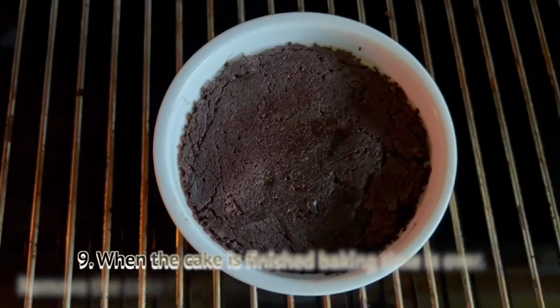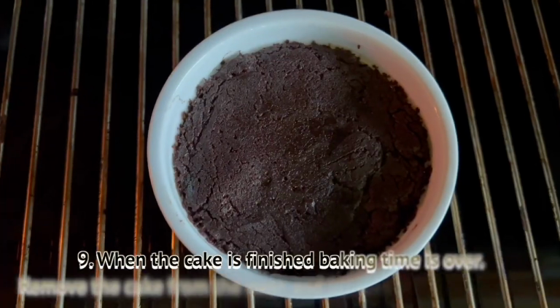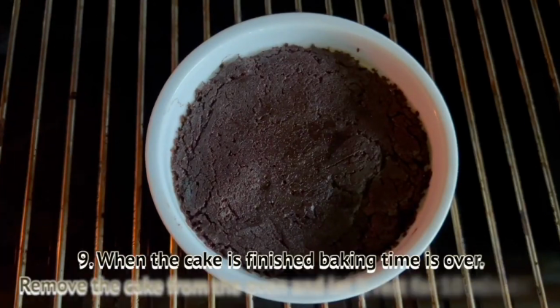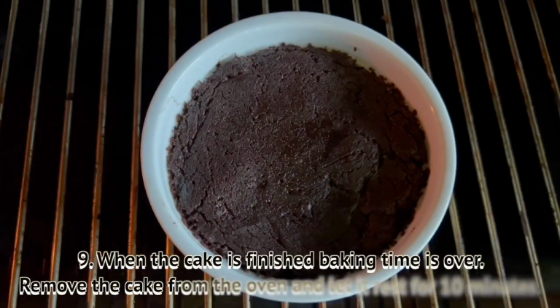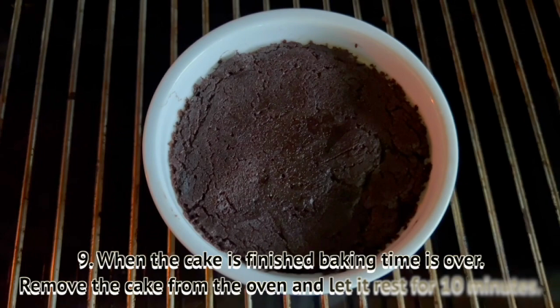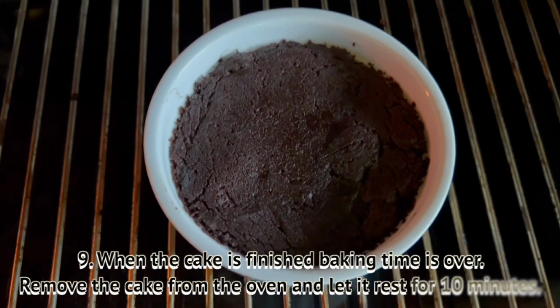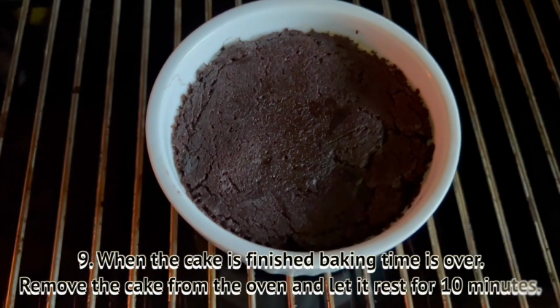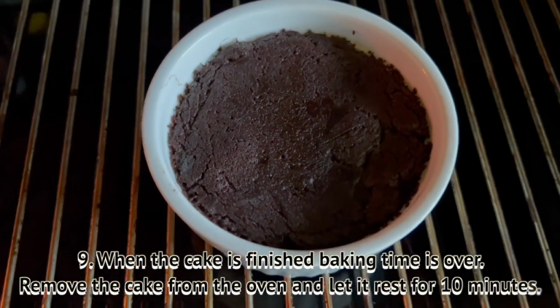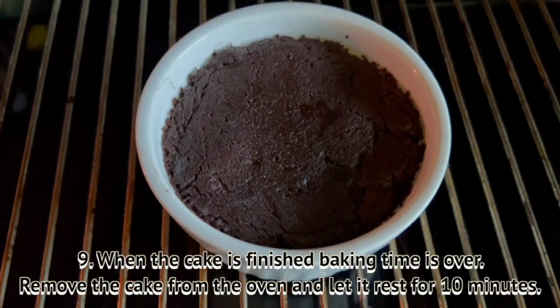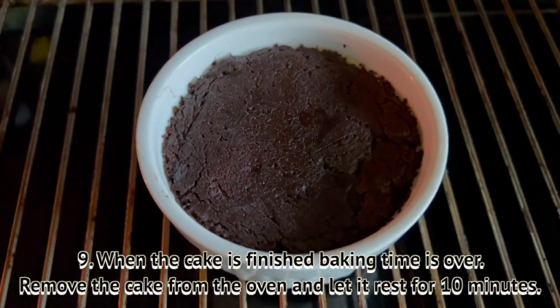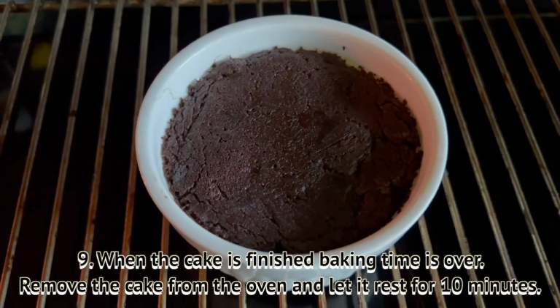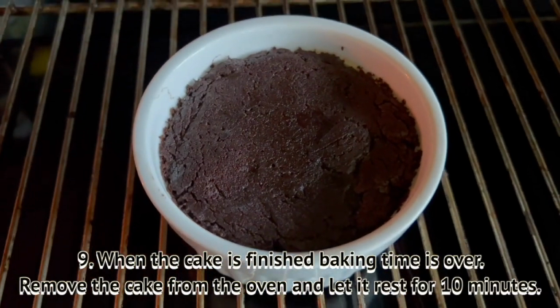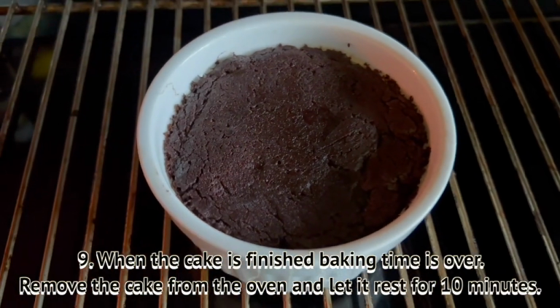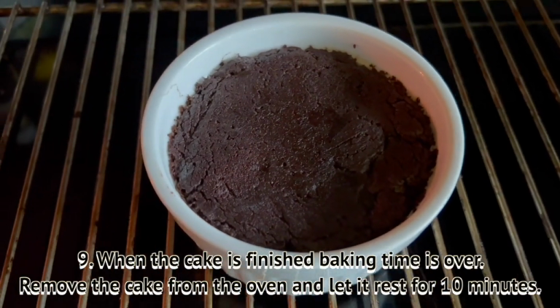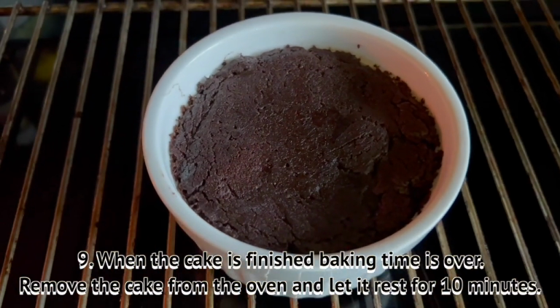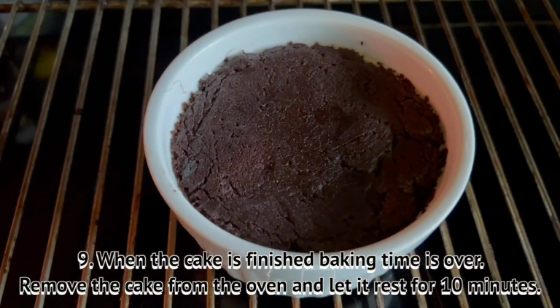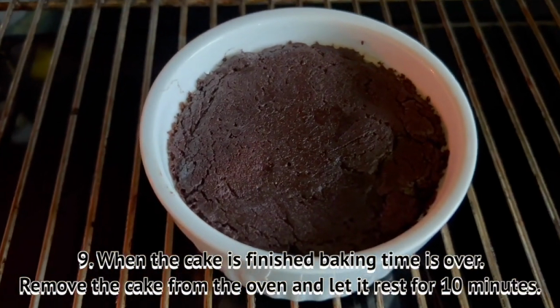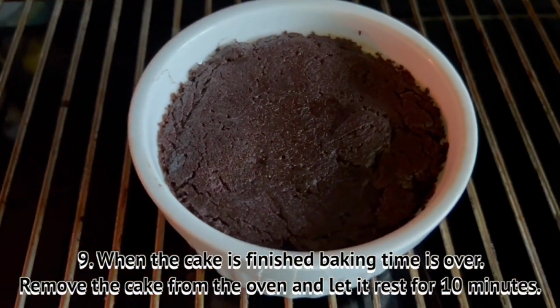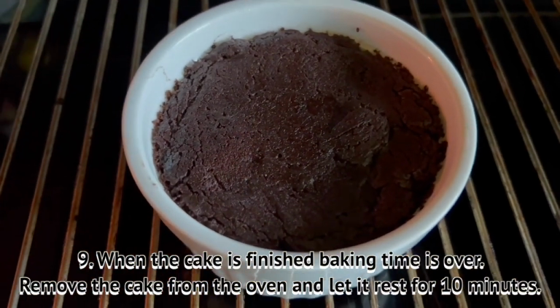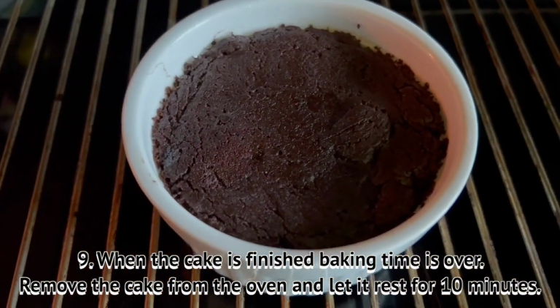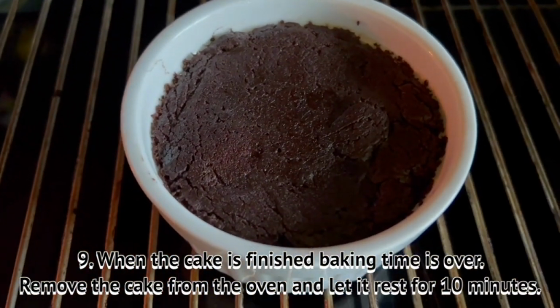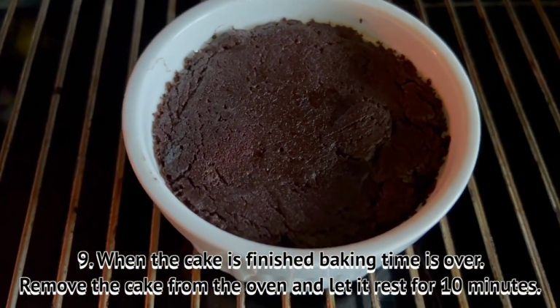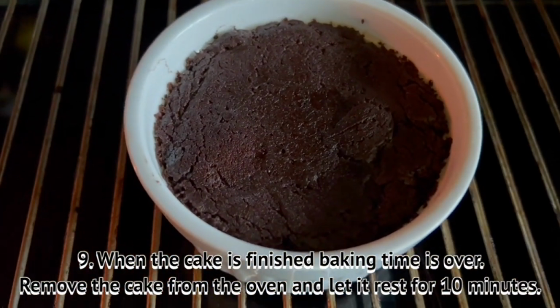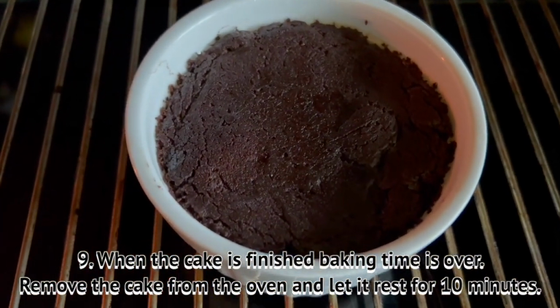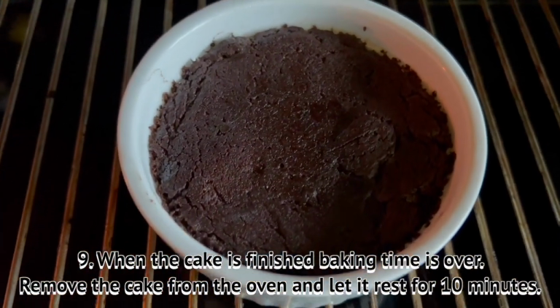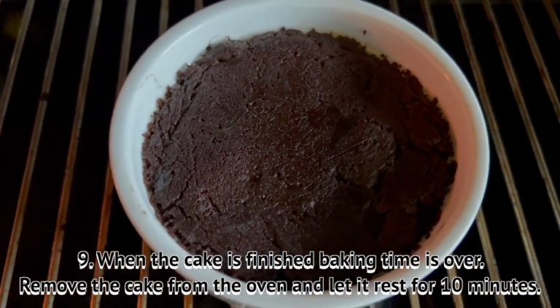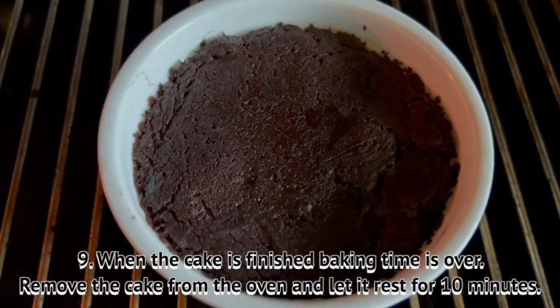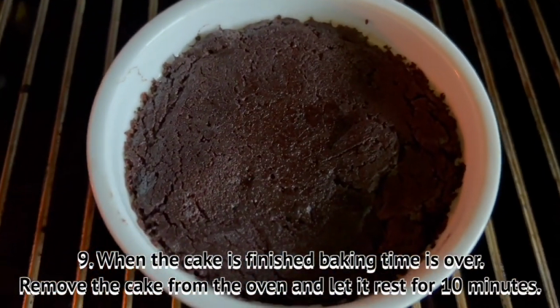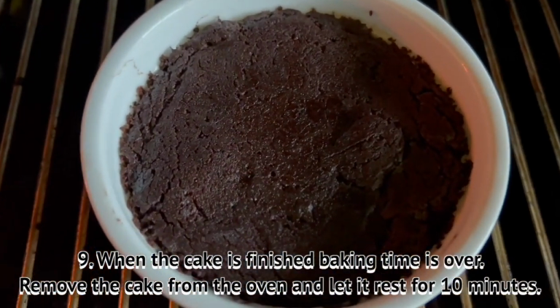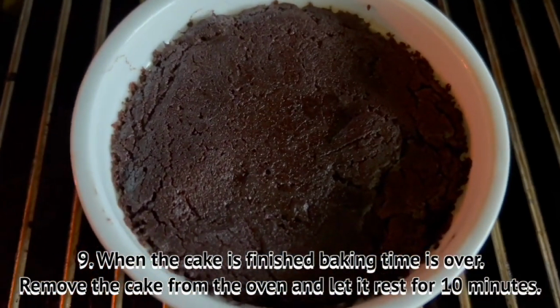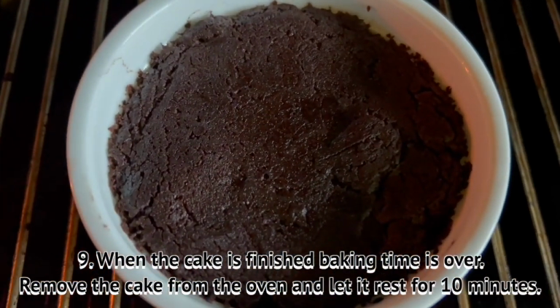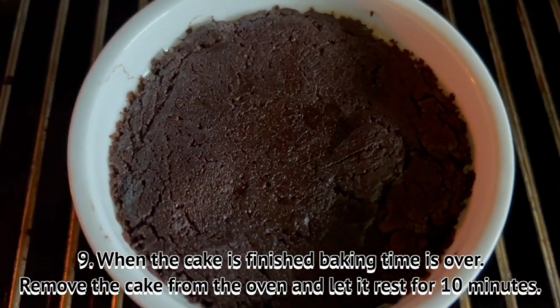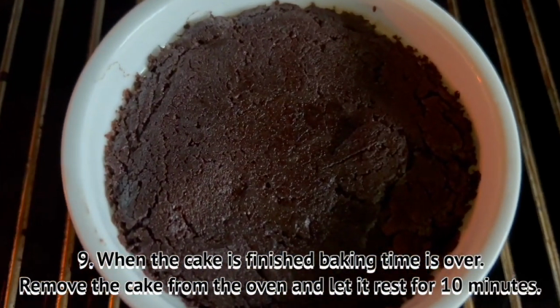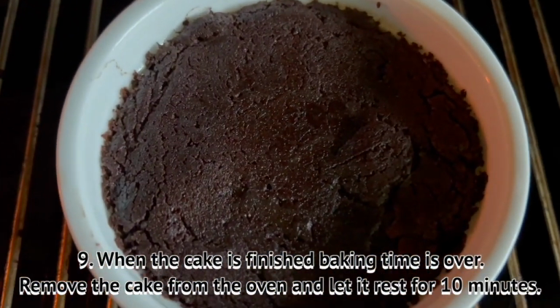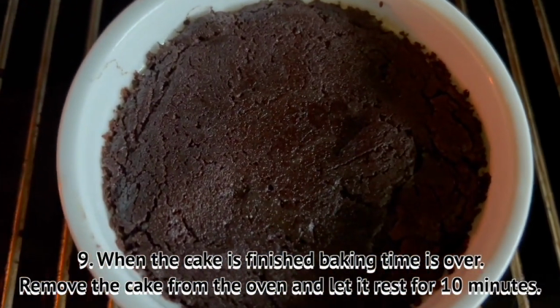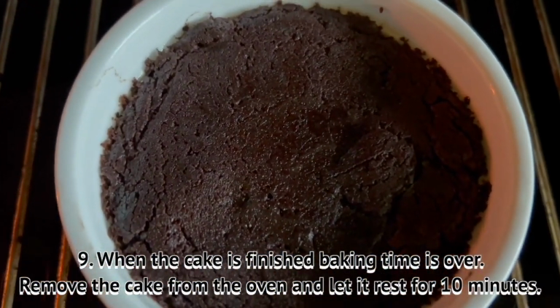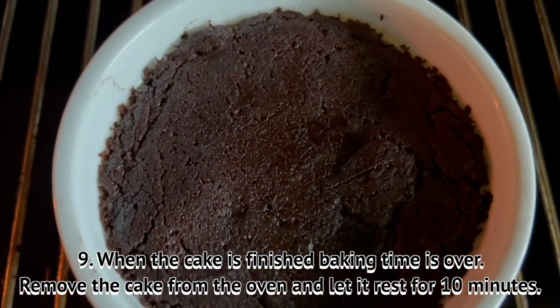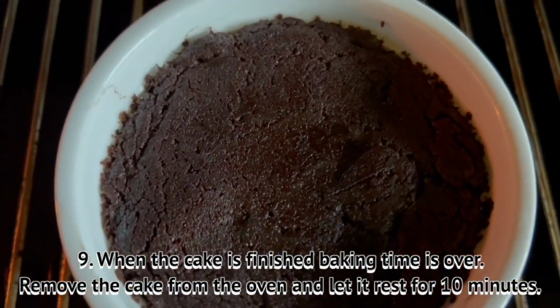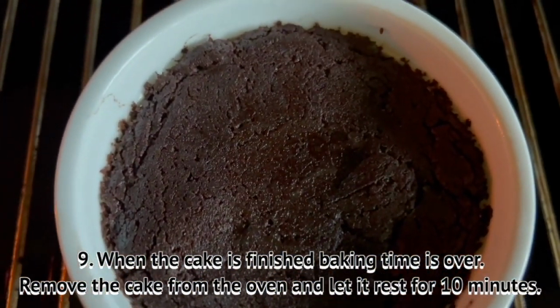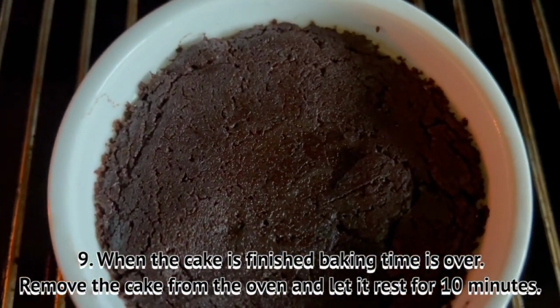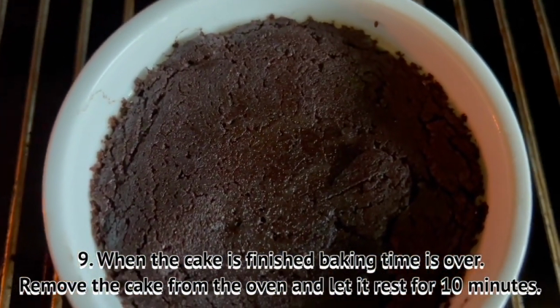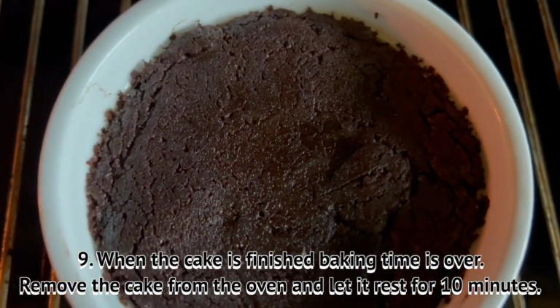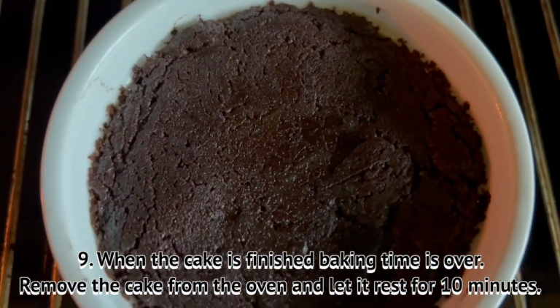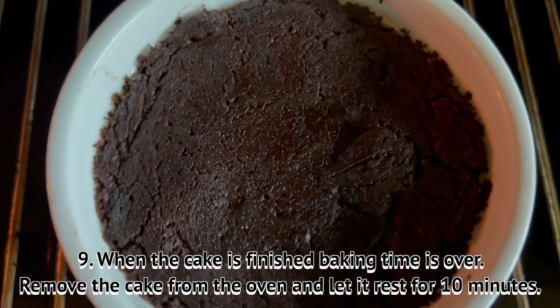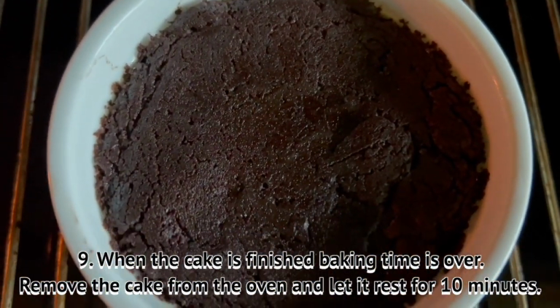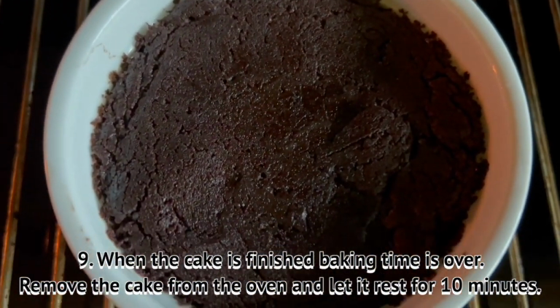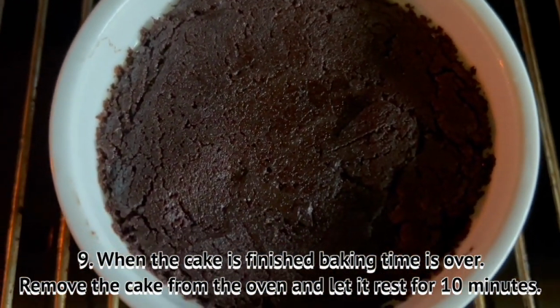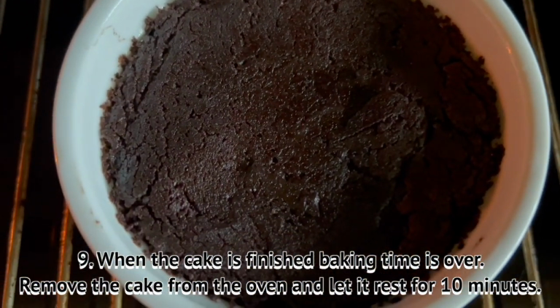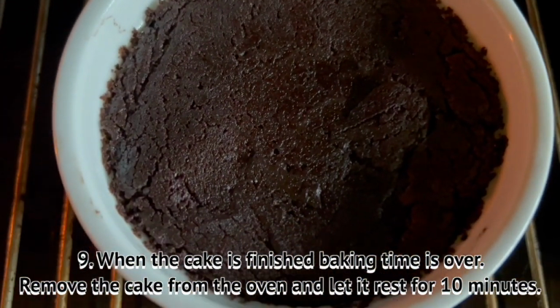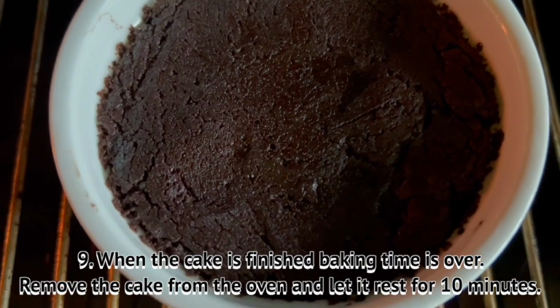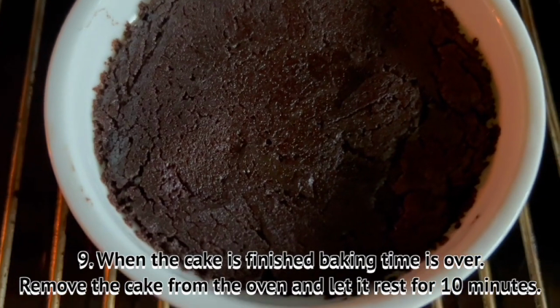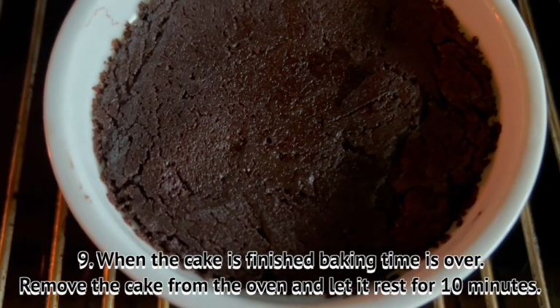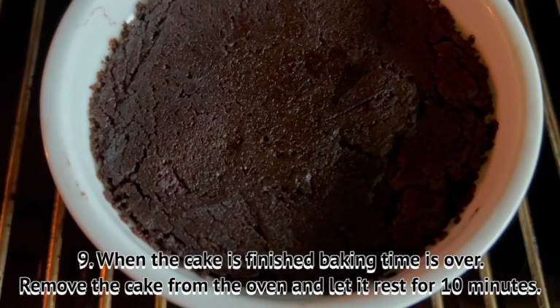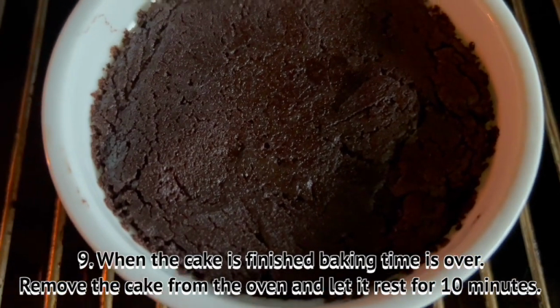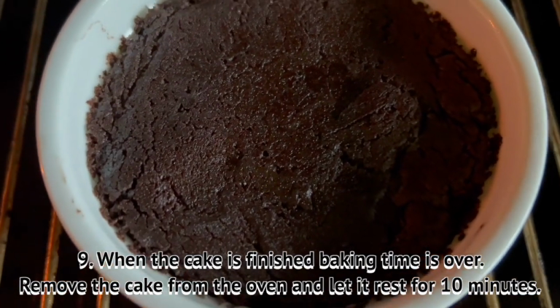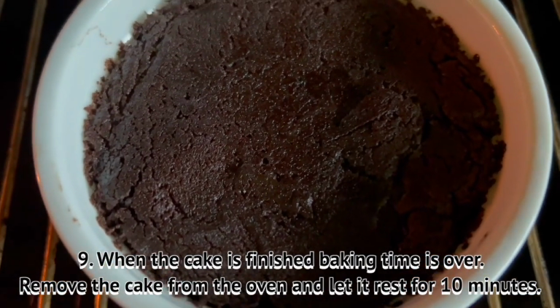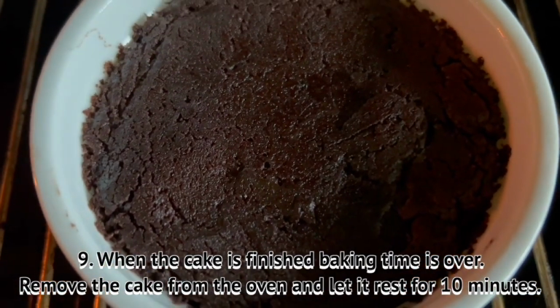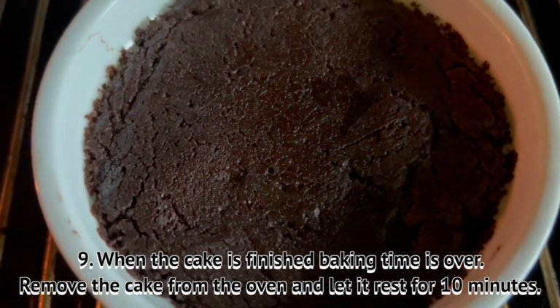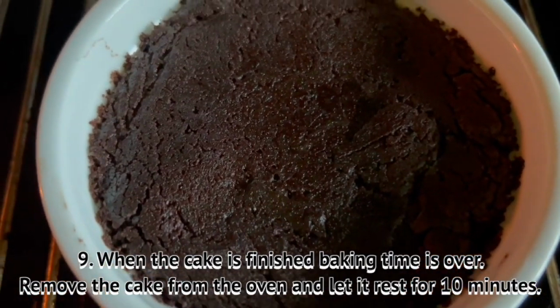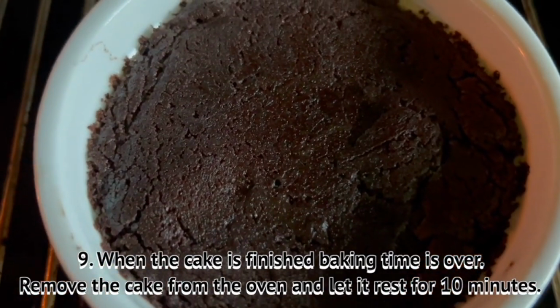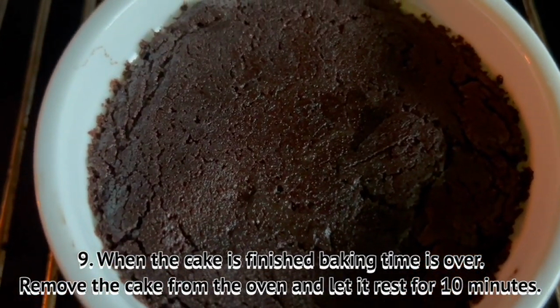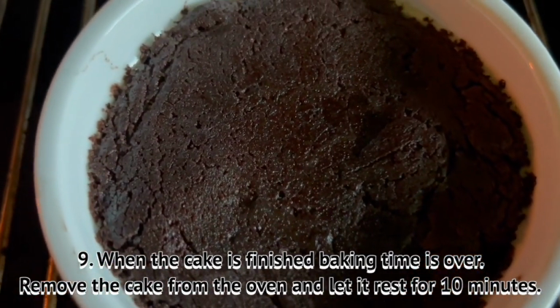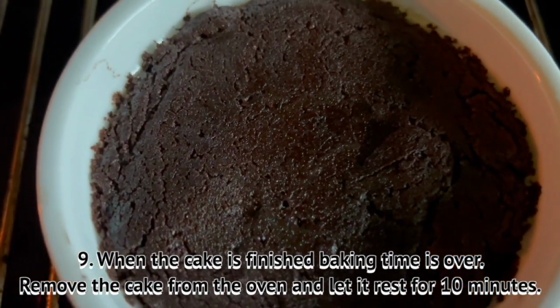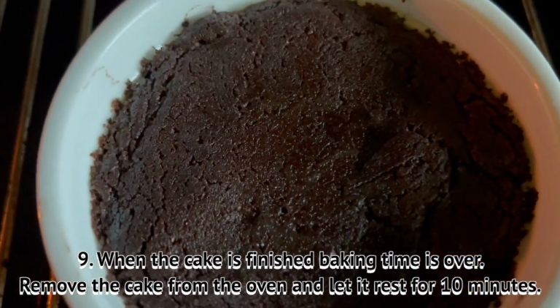When the cake is finished baking, remove the cake from the oven and let it rest for about 10 minutes.